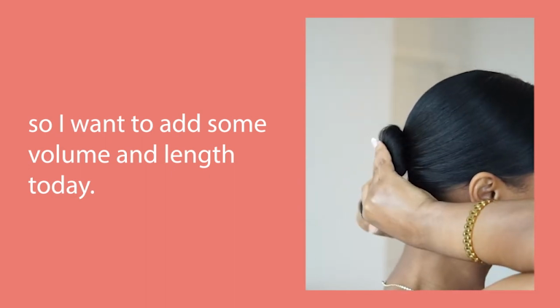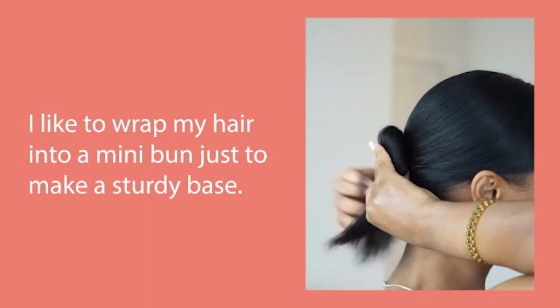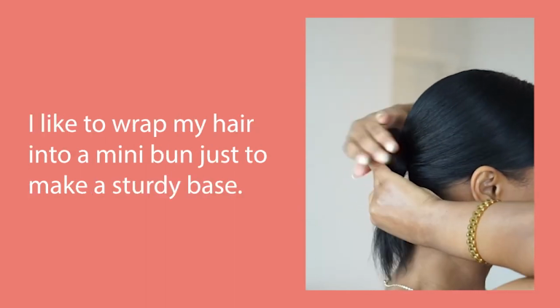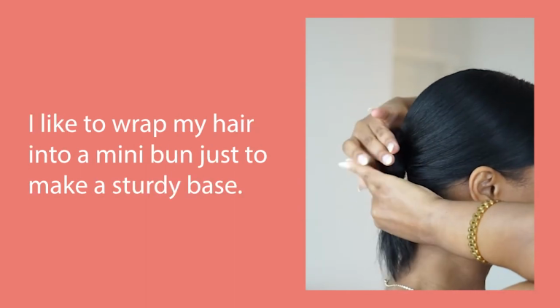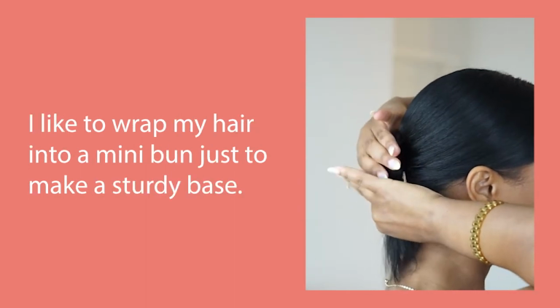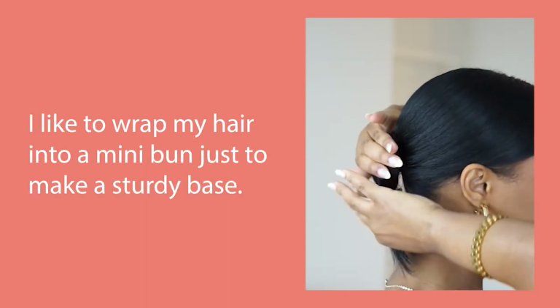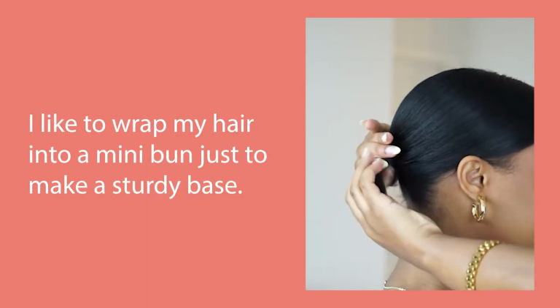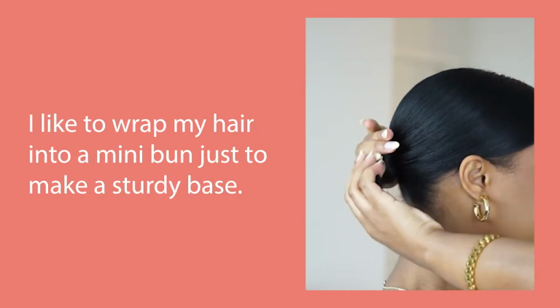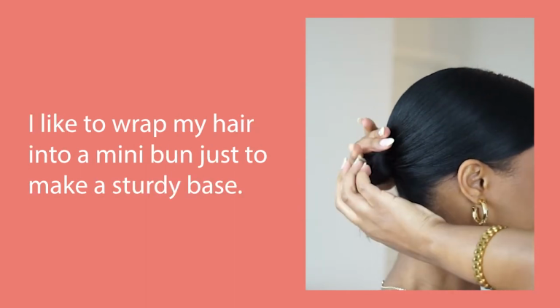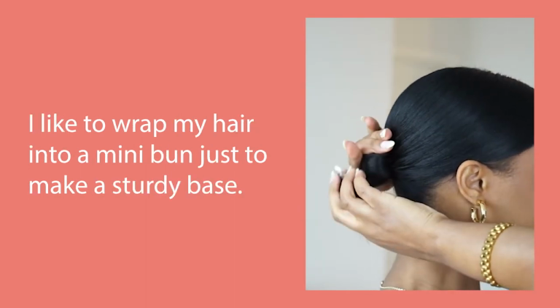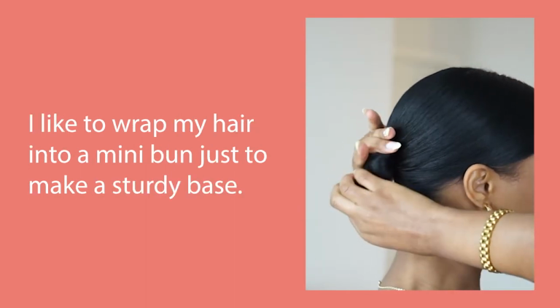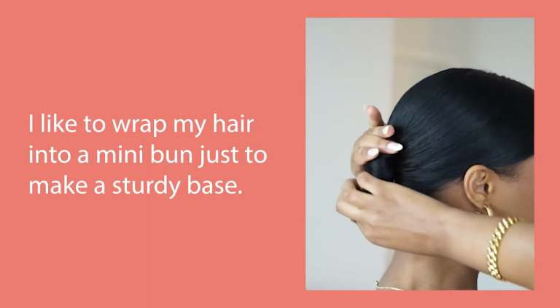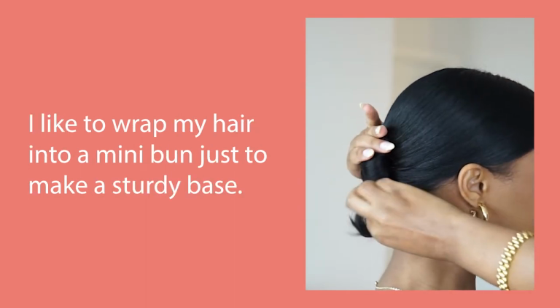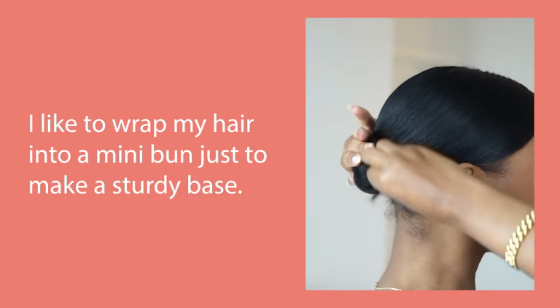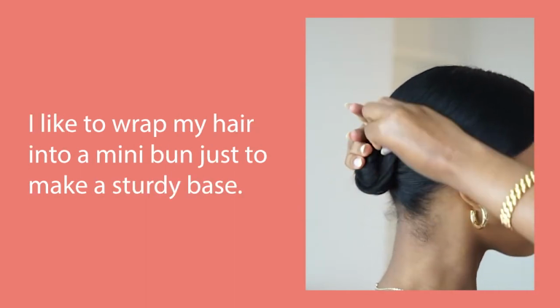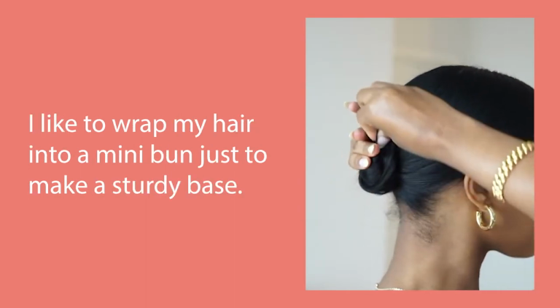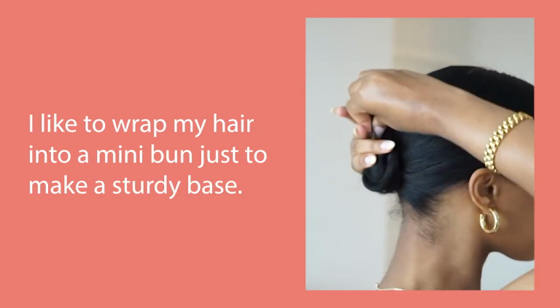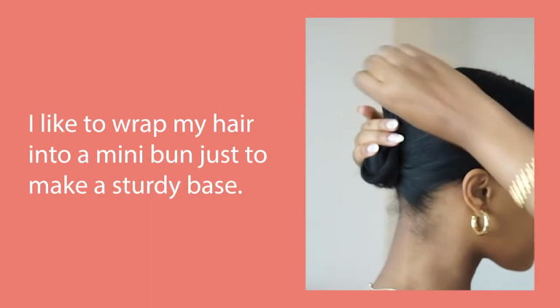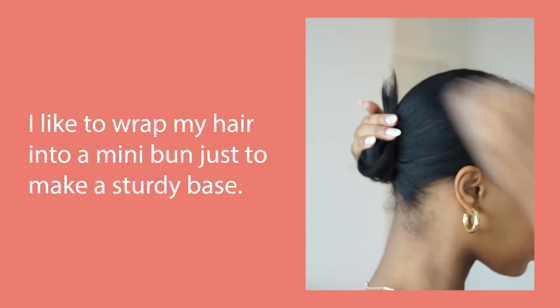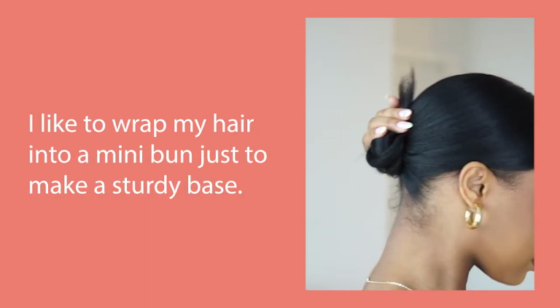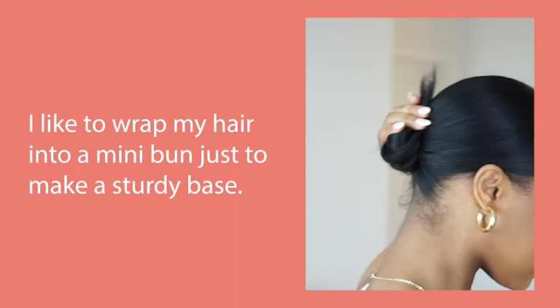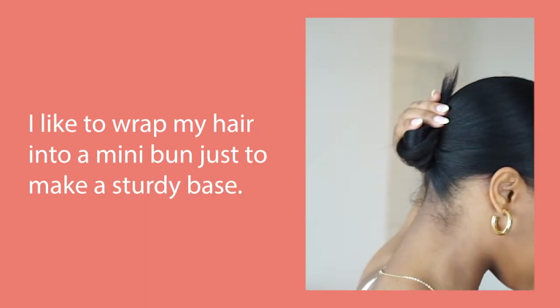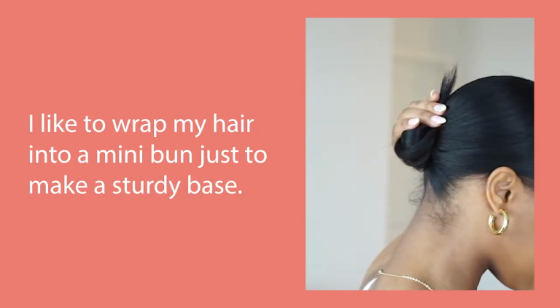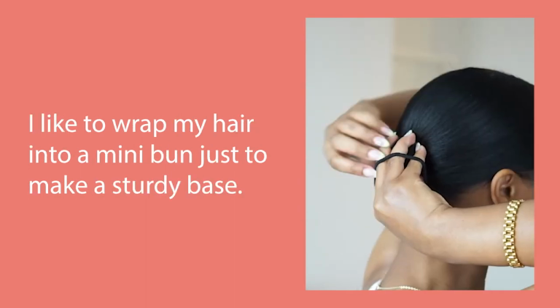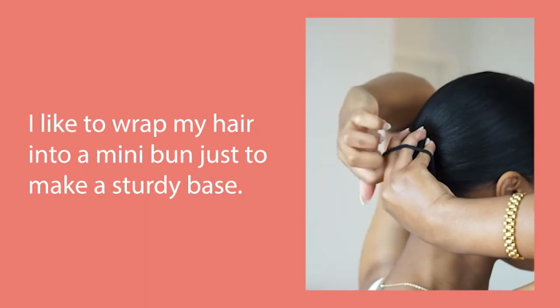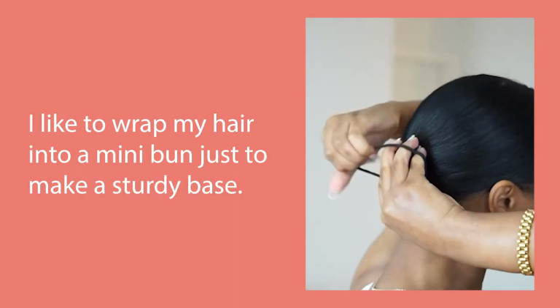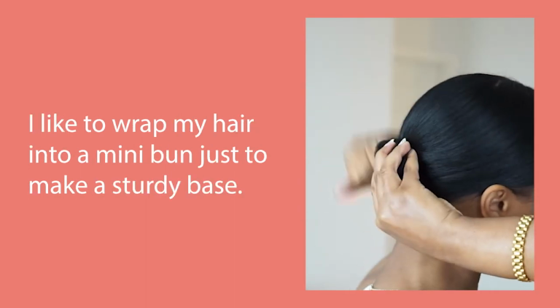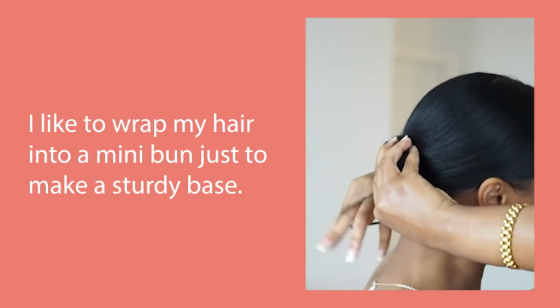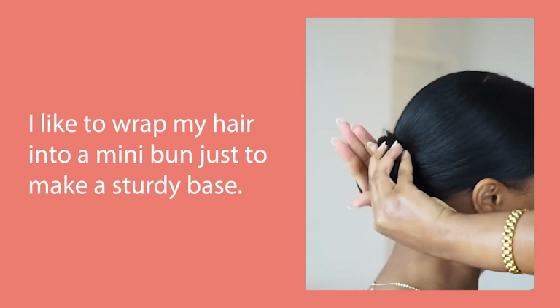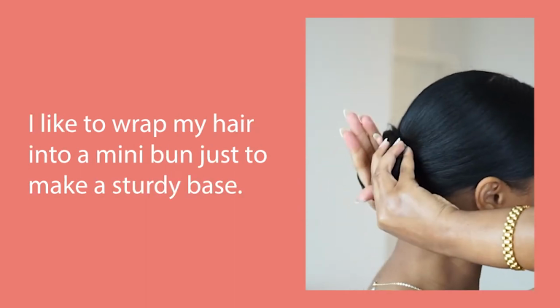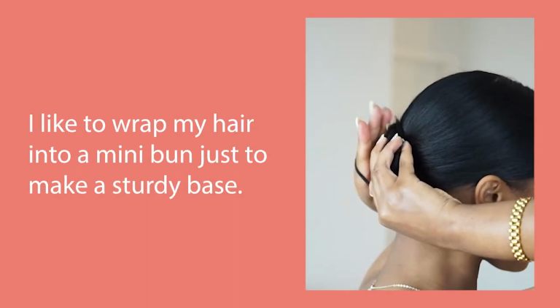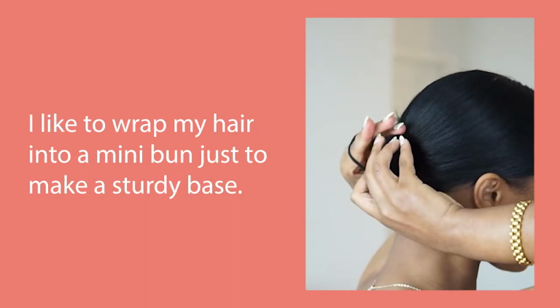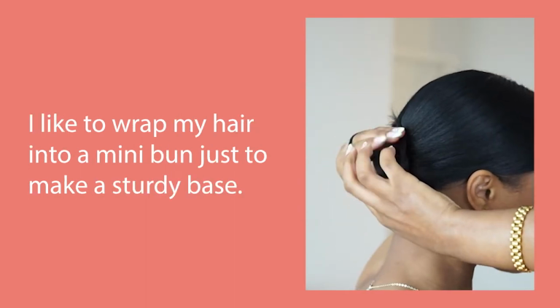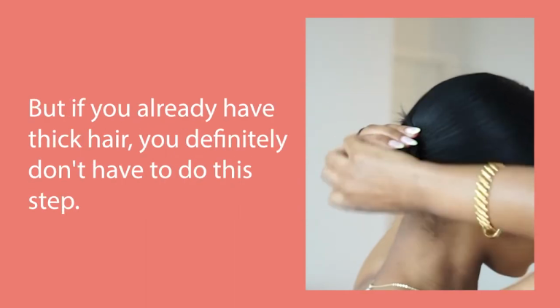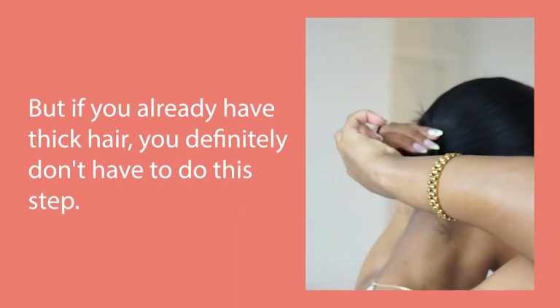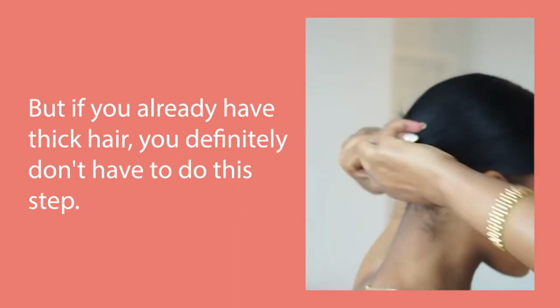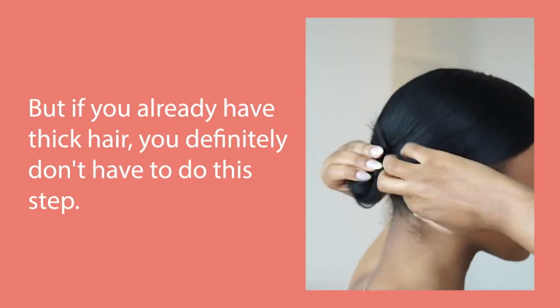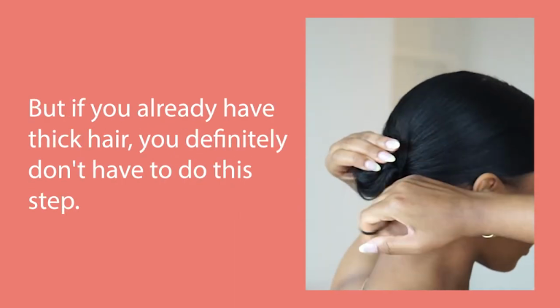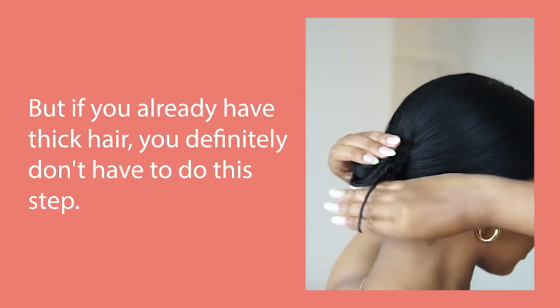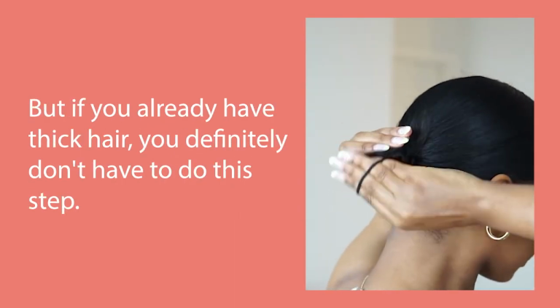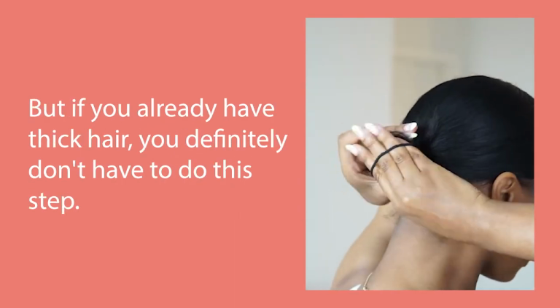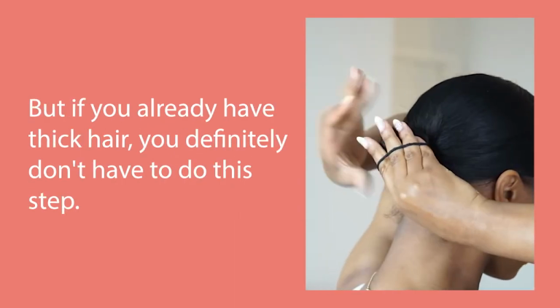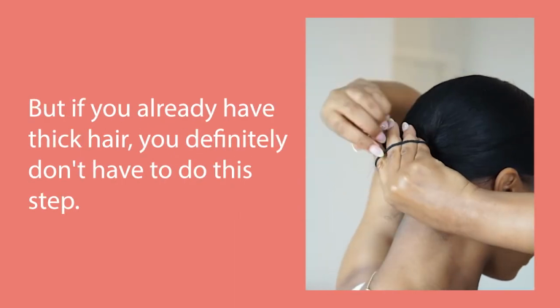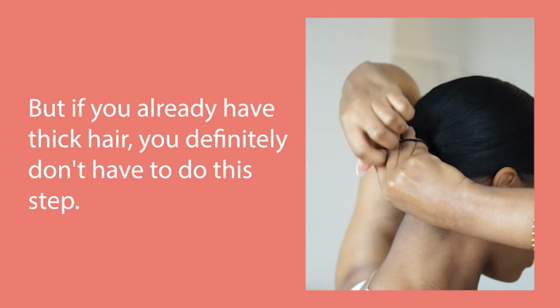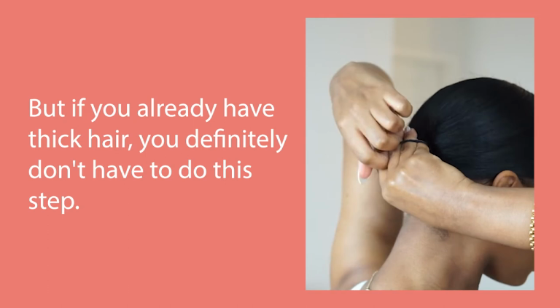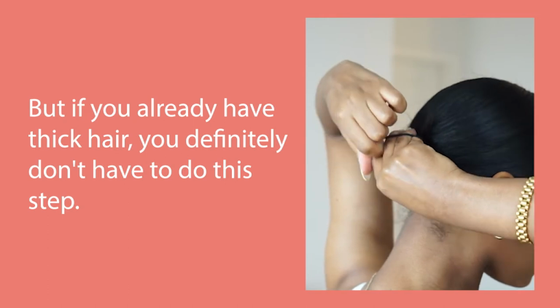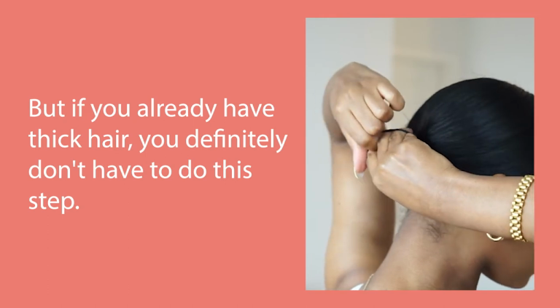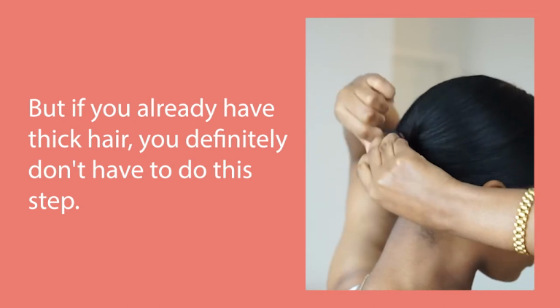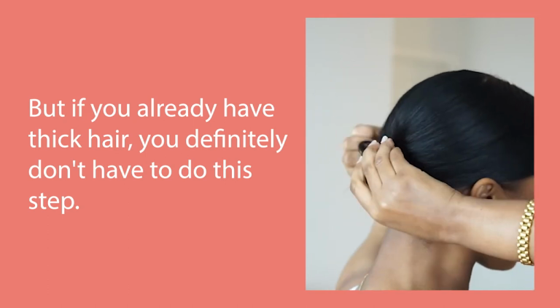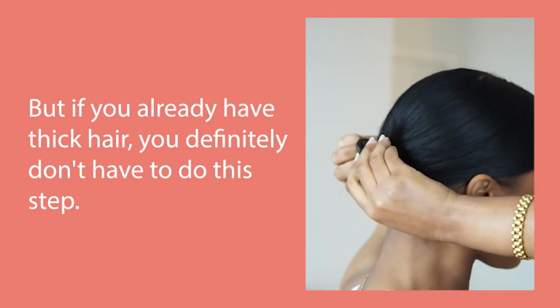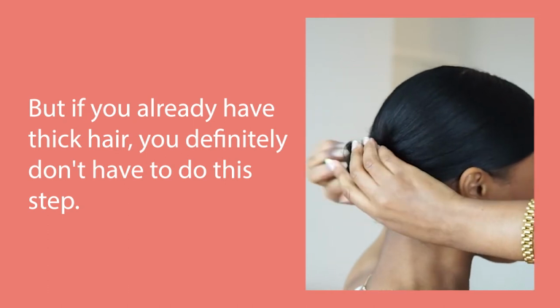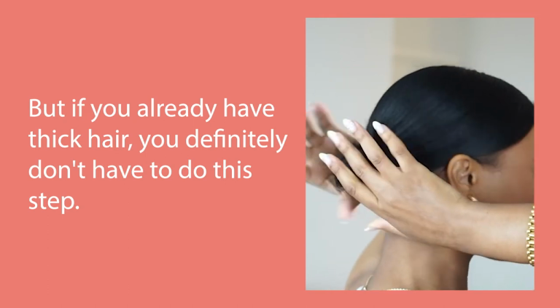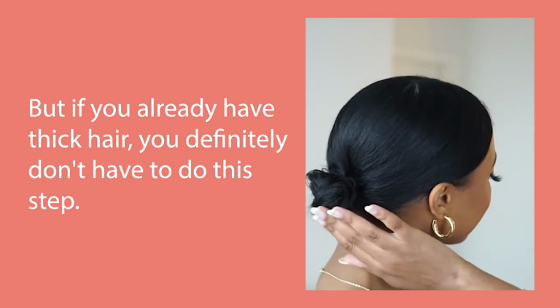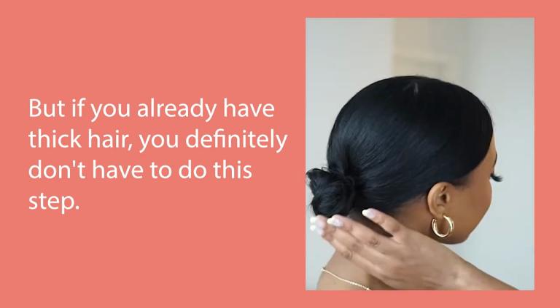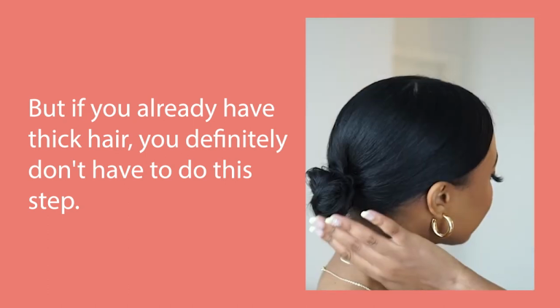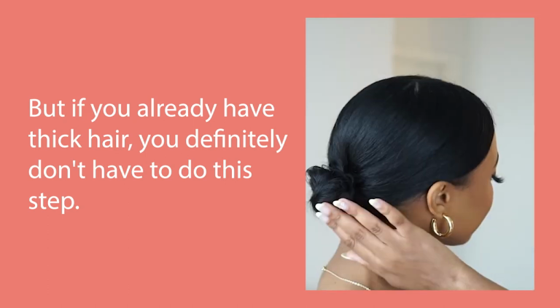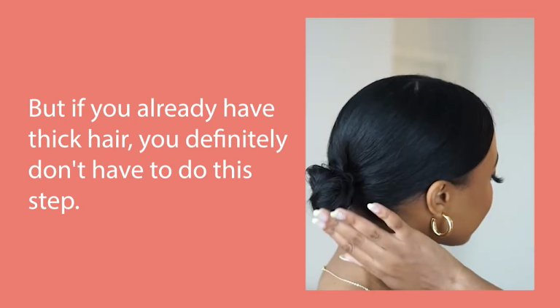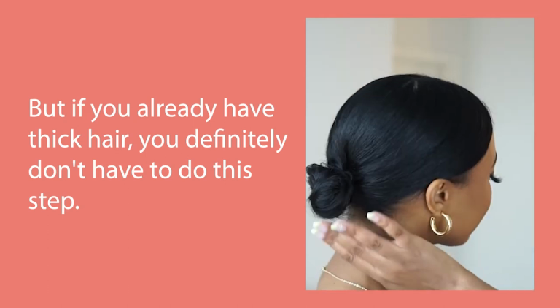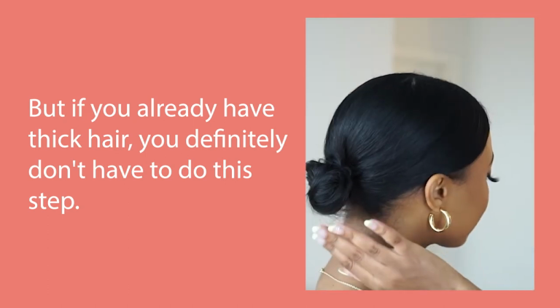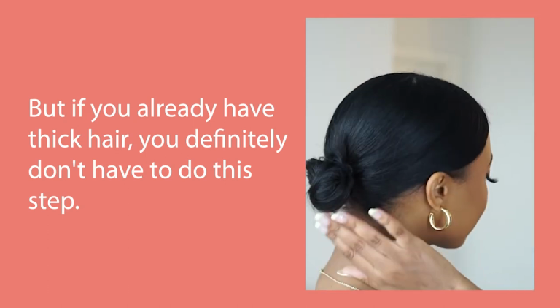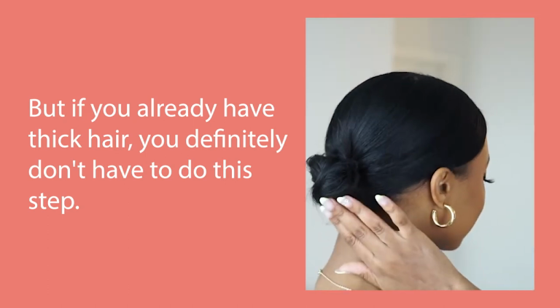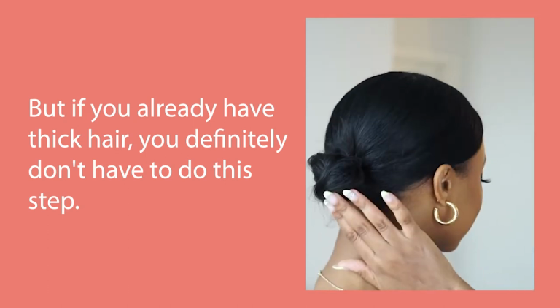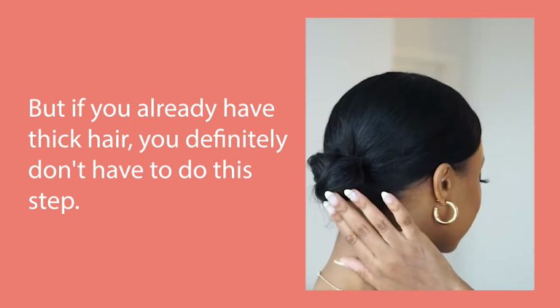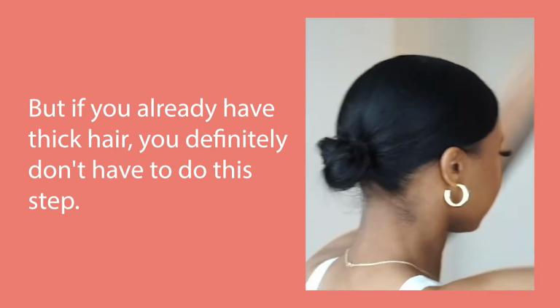I like to wrap my hair into a mini bun just to make a sturdy base, but if you already have thick hair, you definitely don't have to do this step.